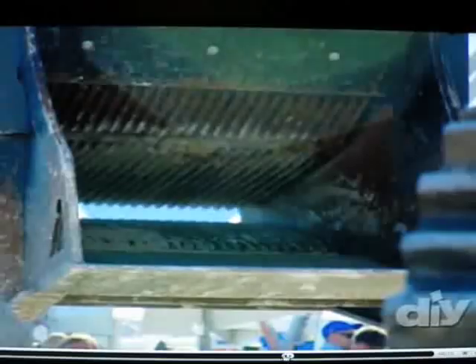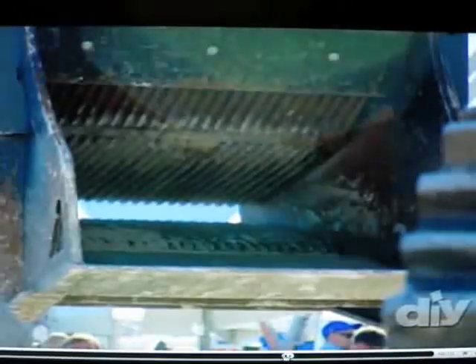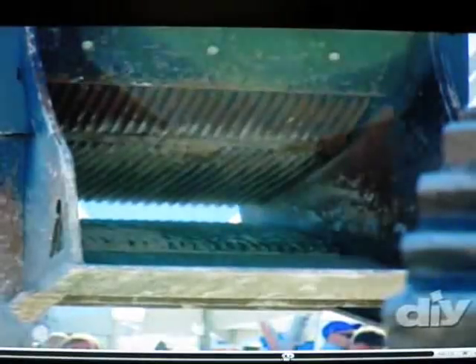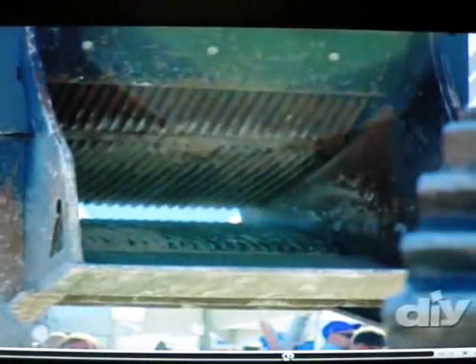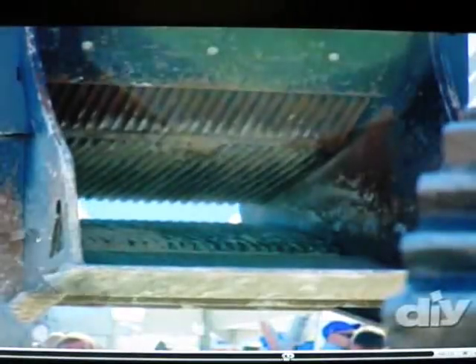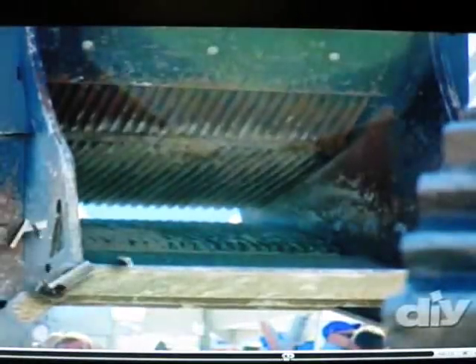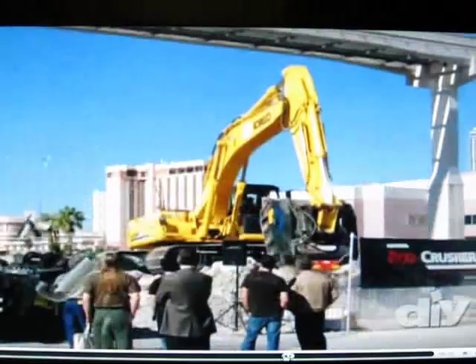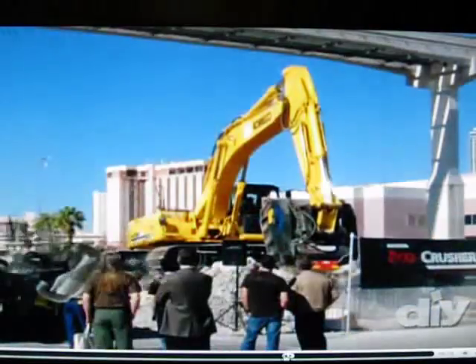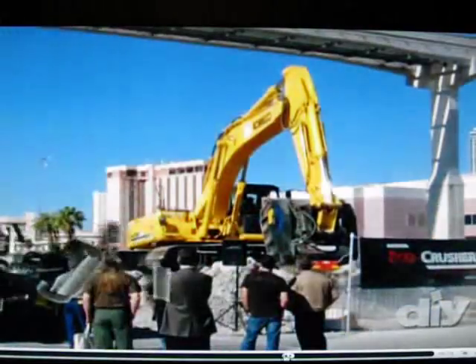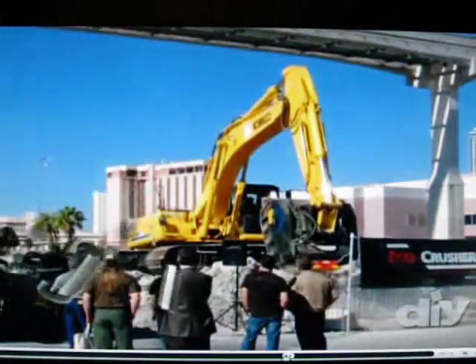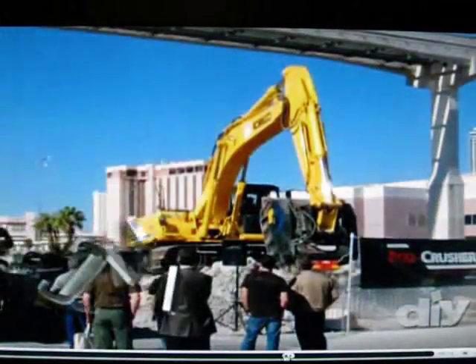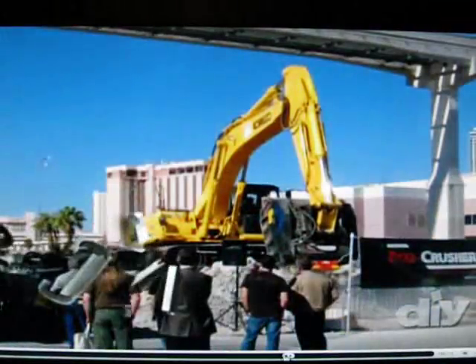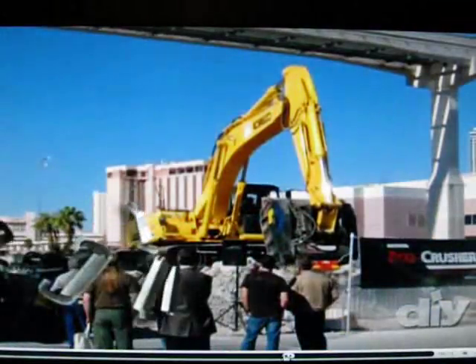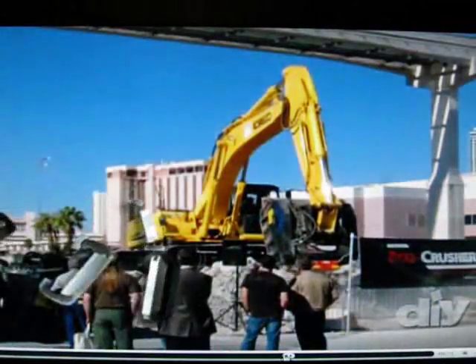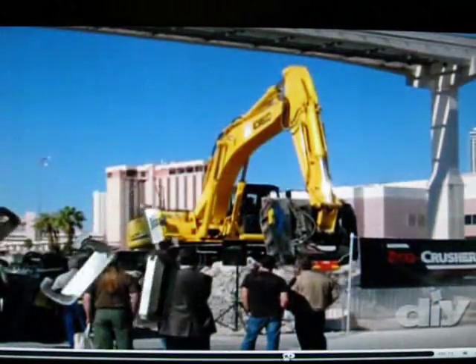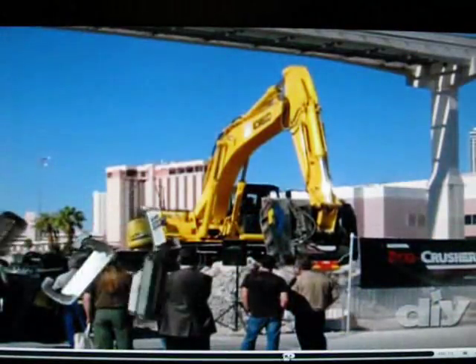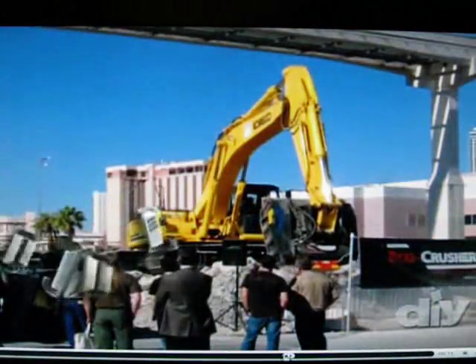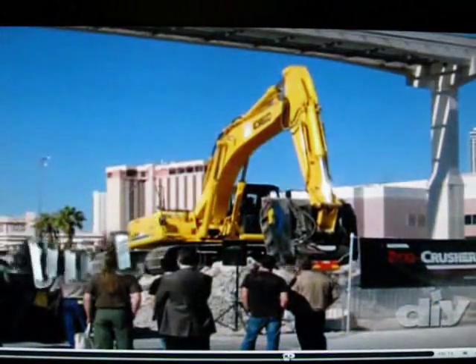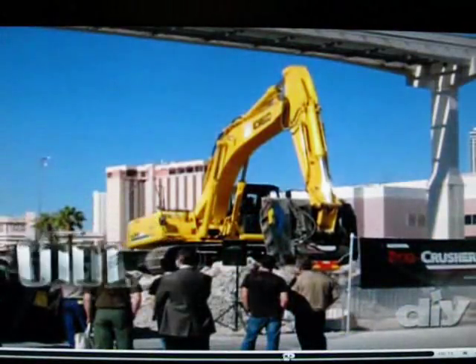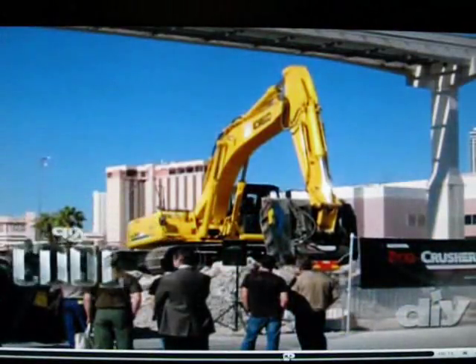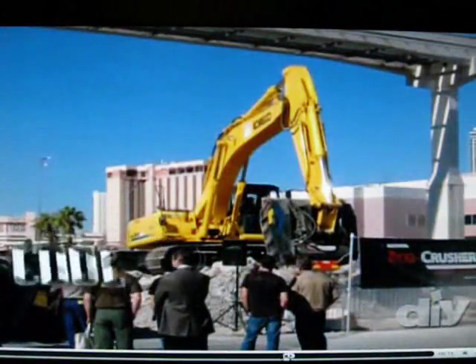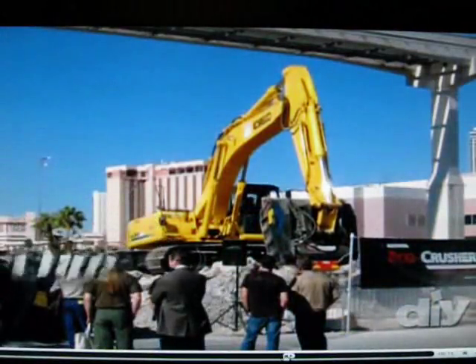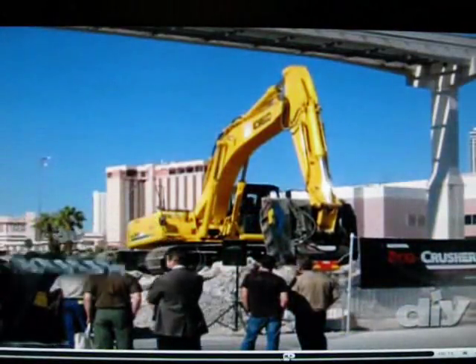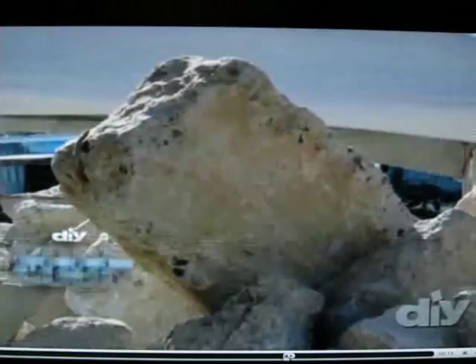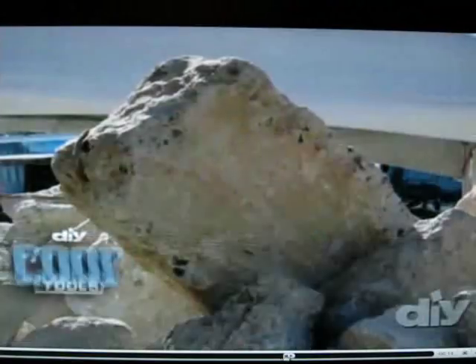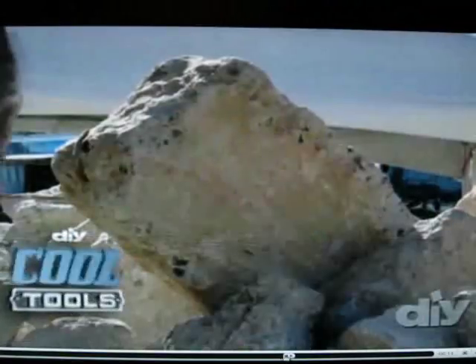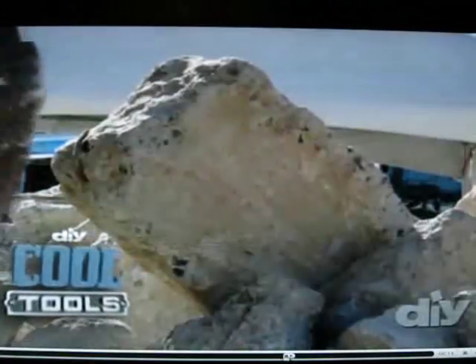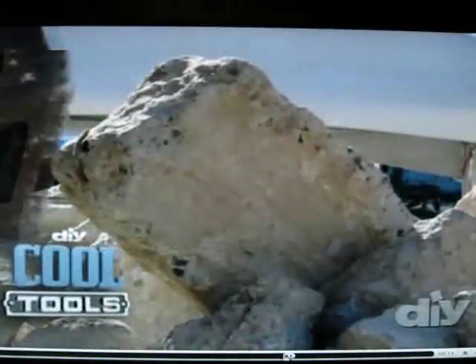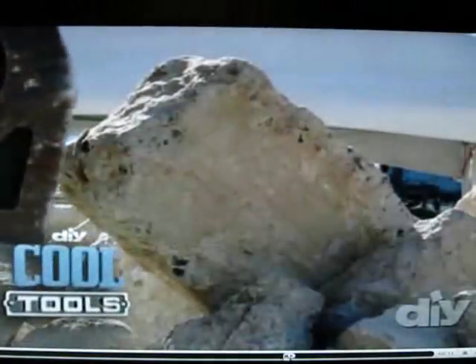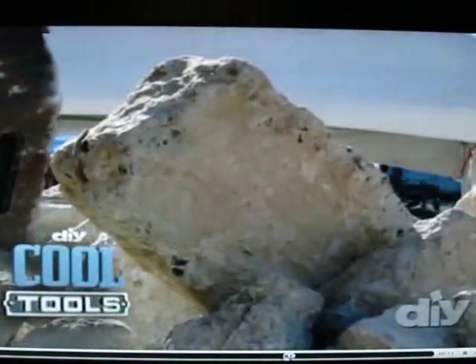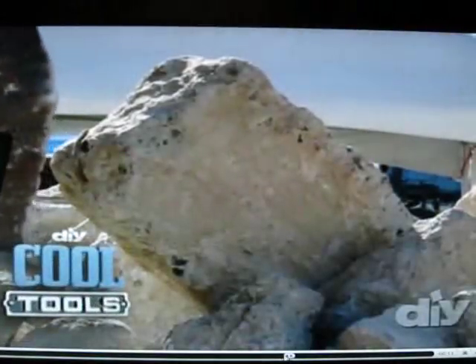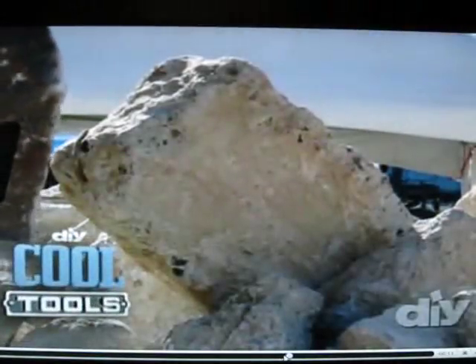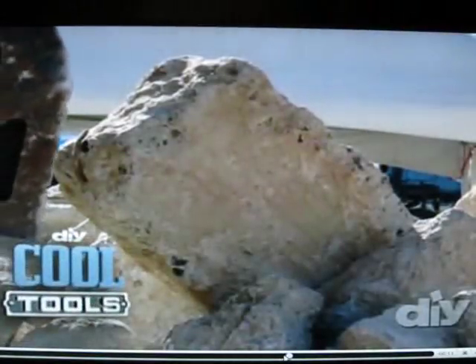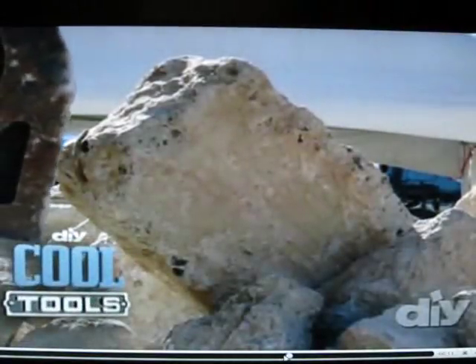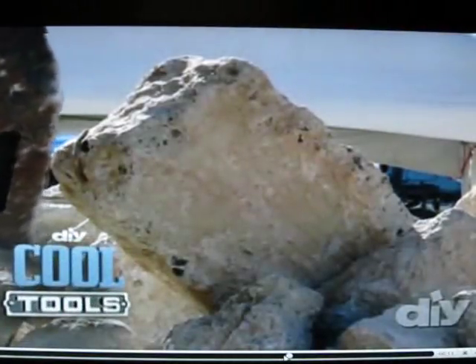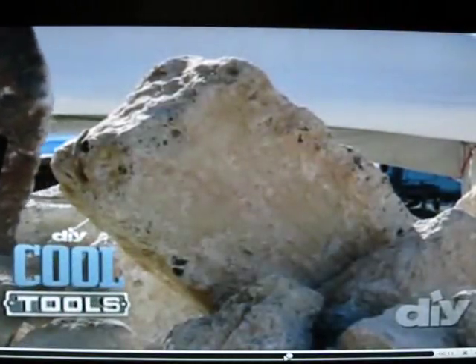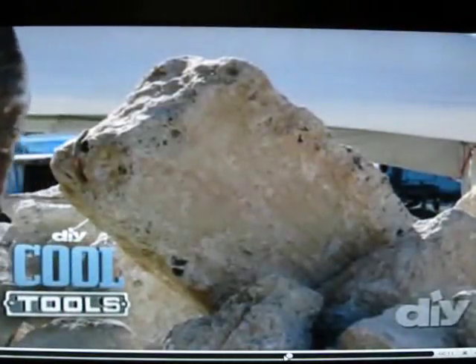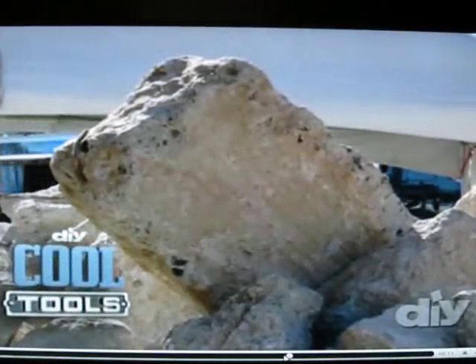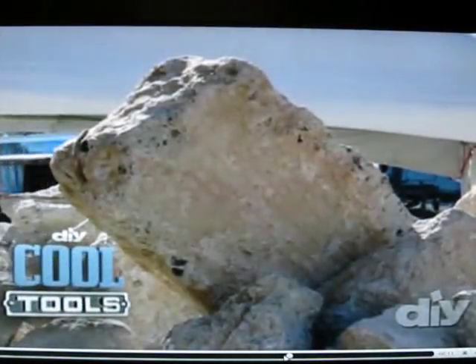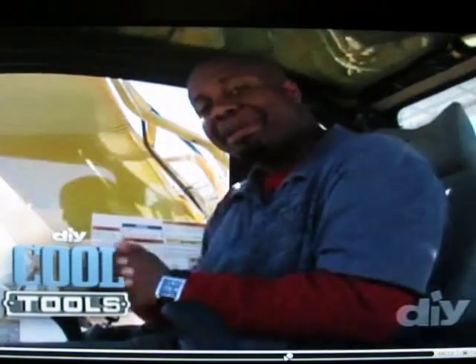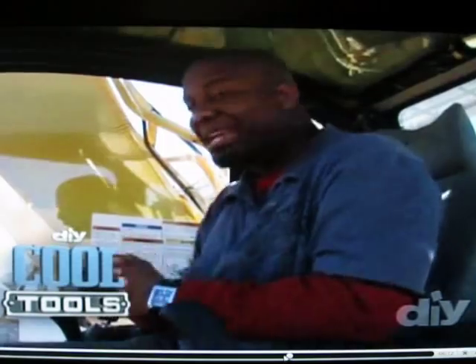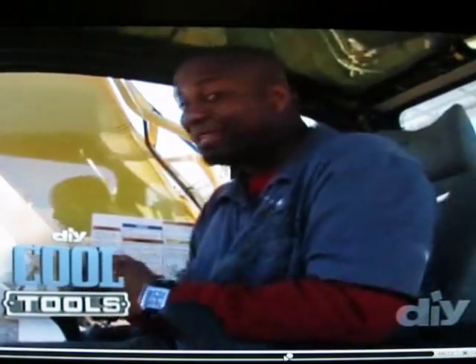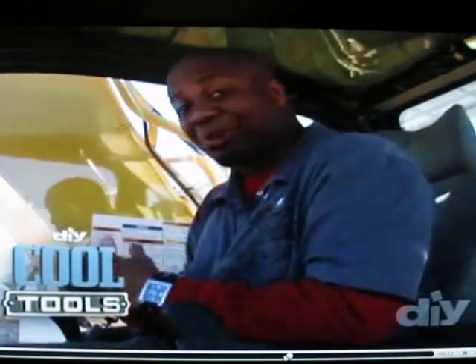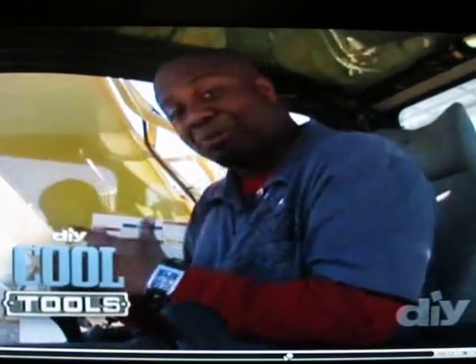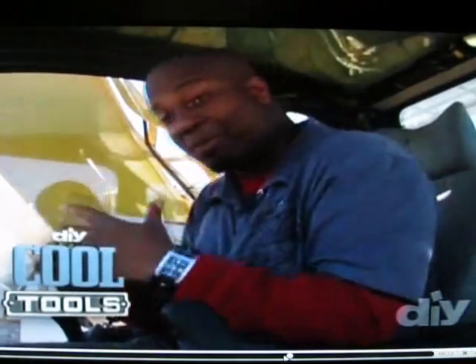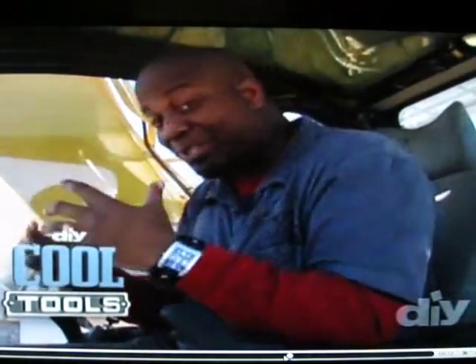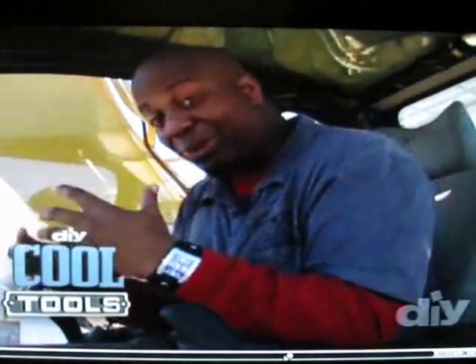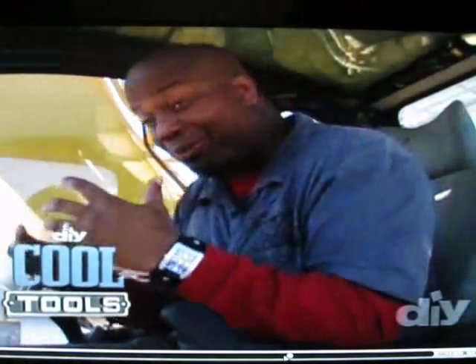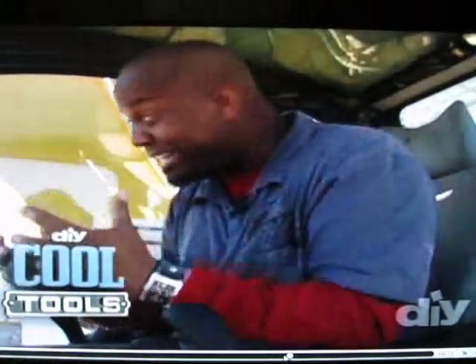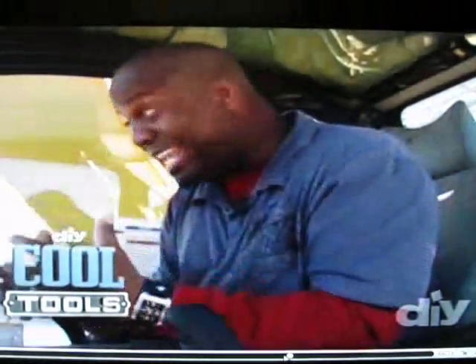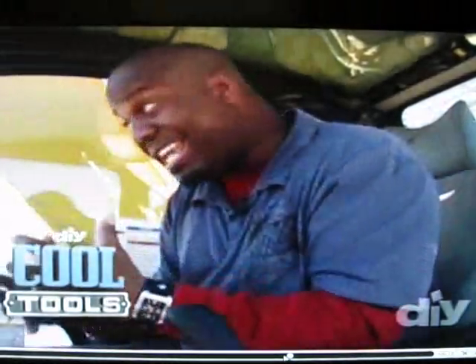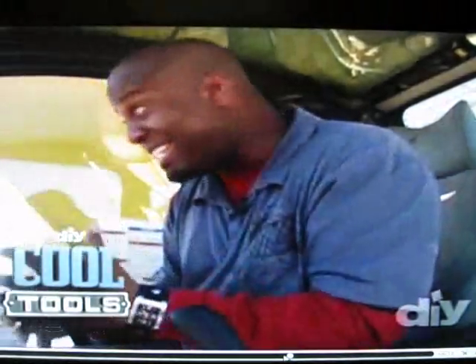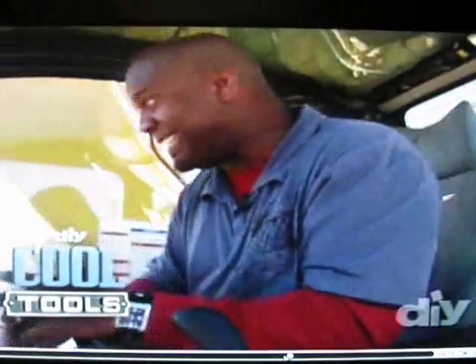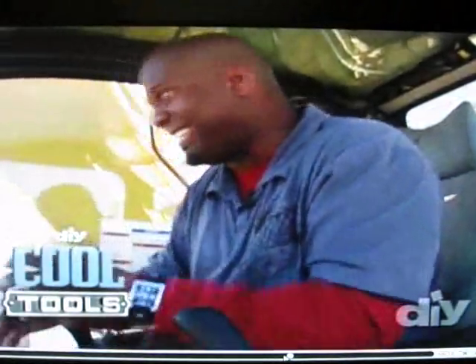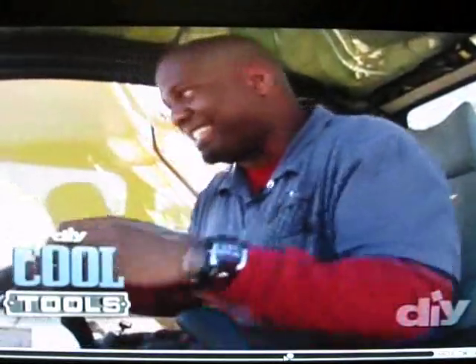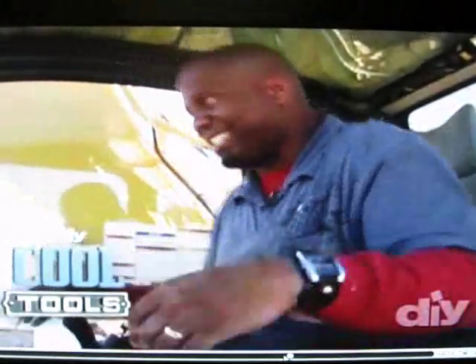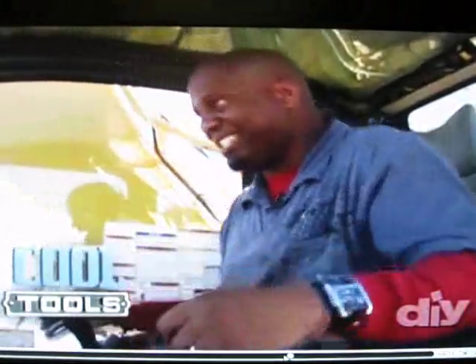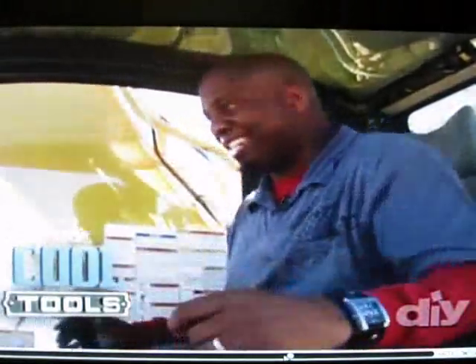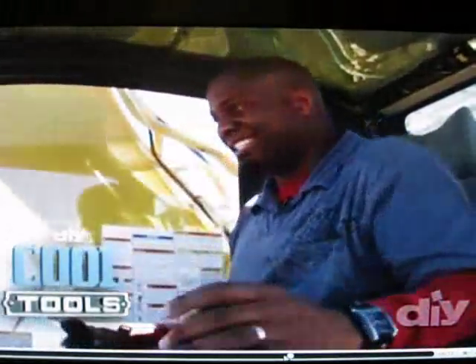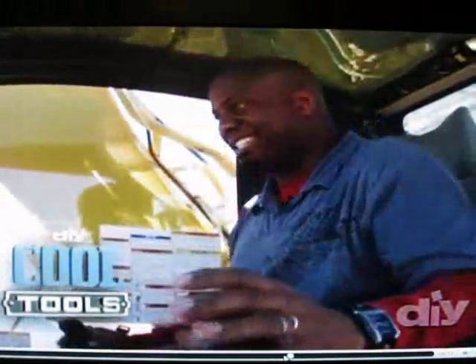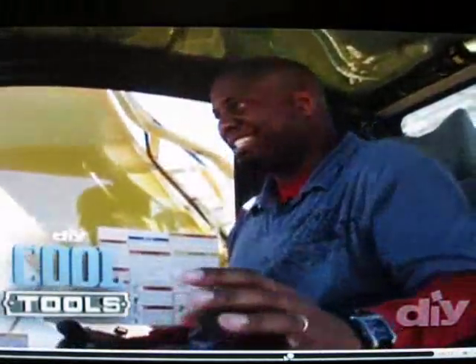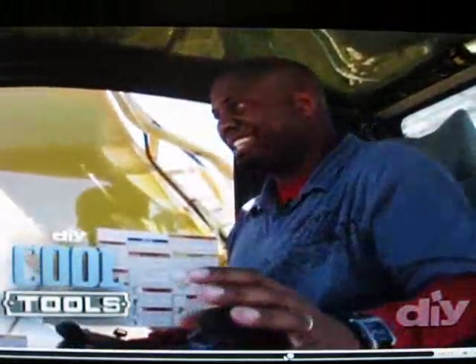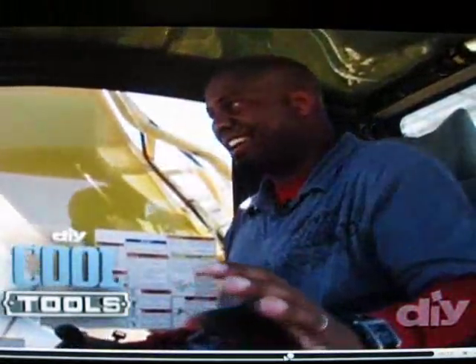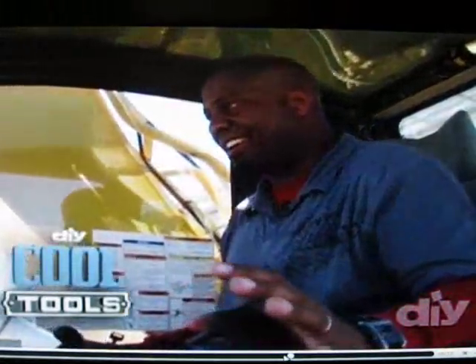Coming up, we got a mega machine that's going to turn these boulders into dust. It's going to be so deep. Check this out.